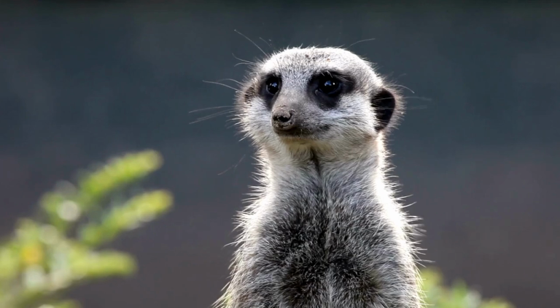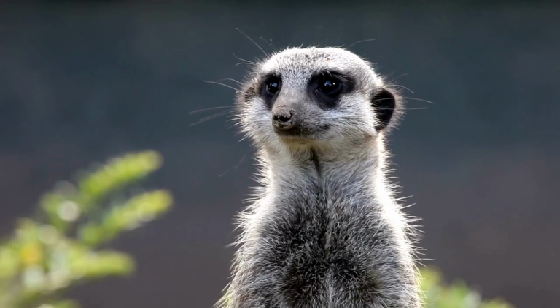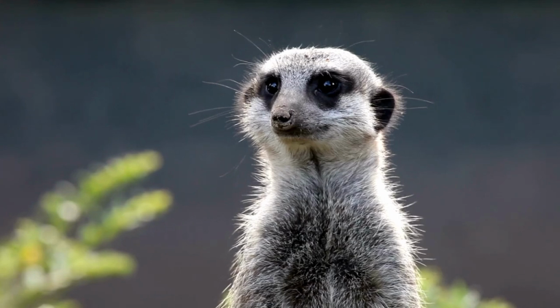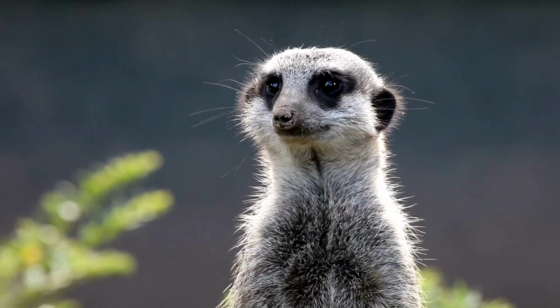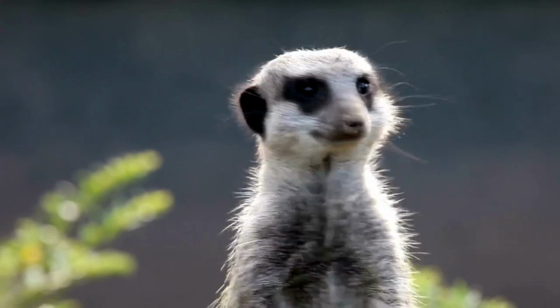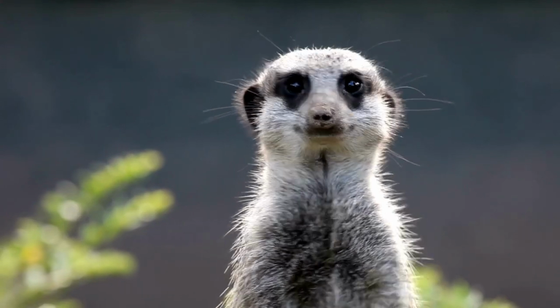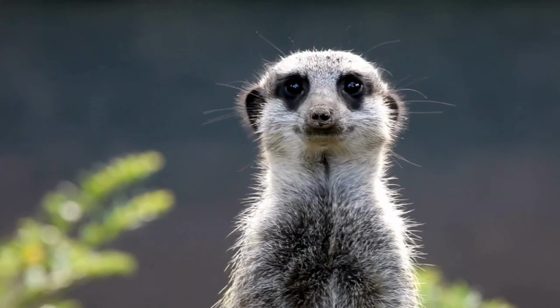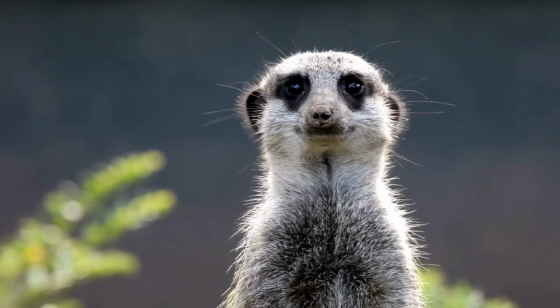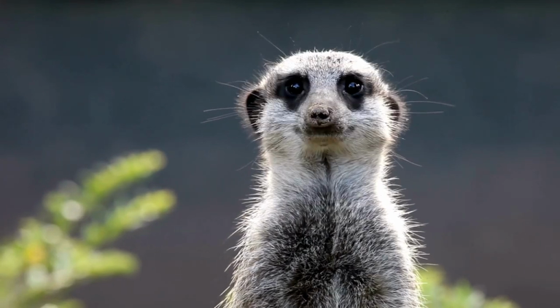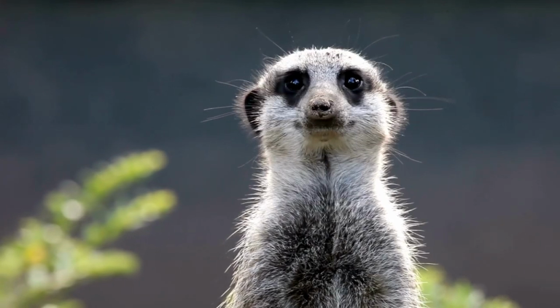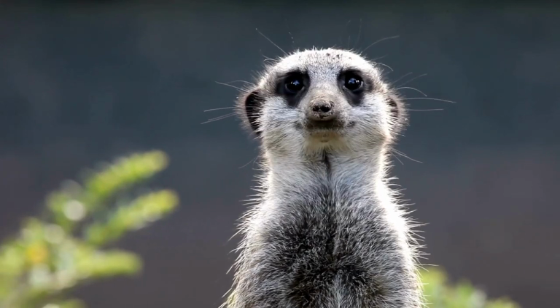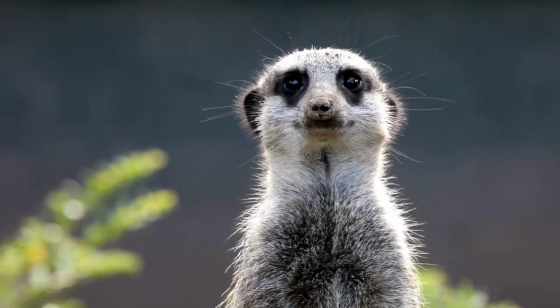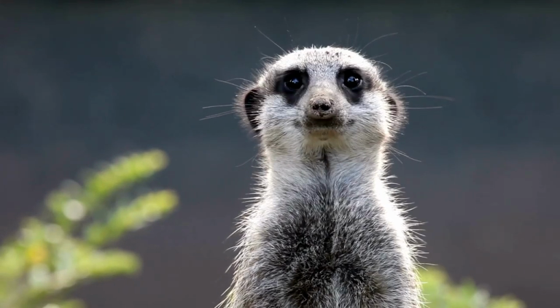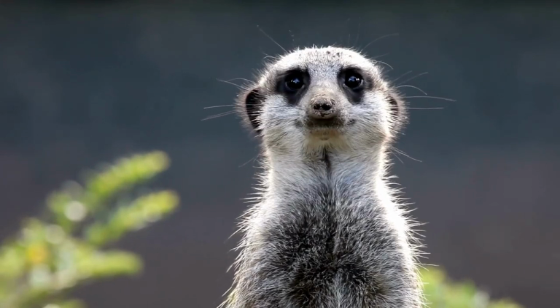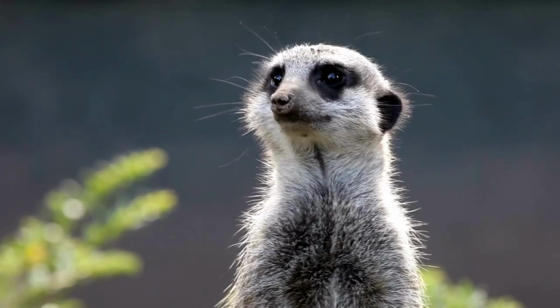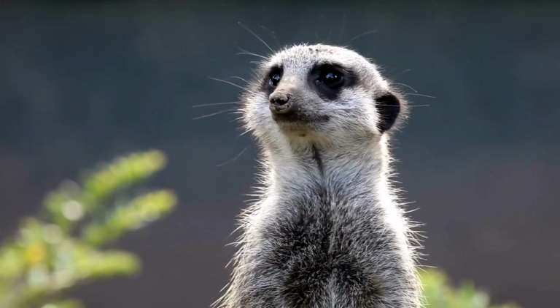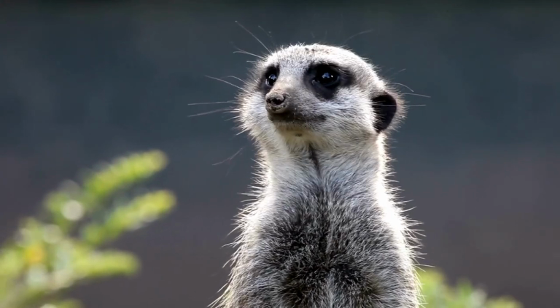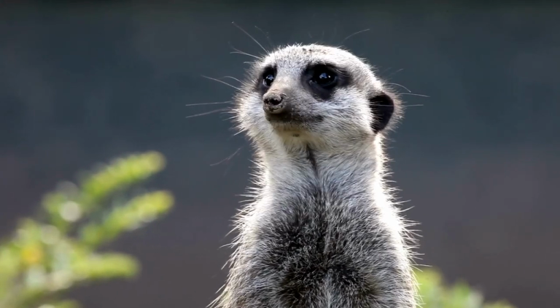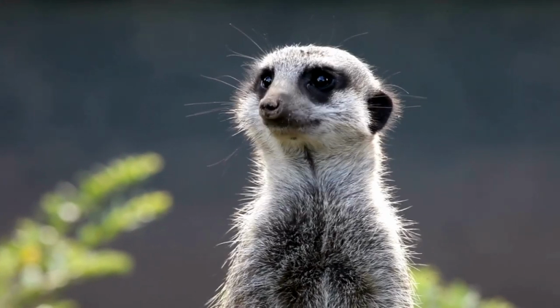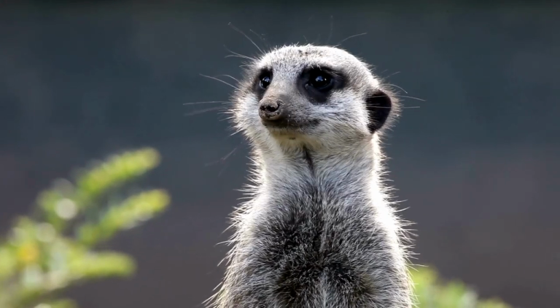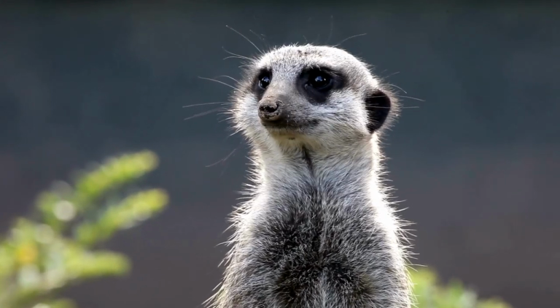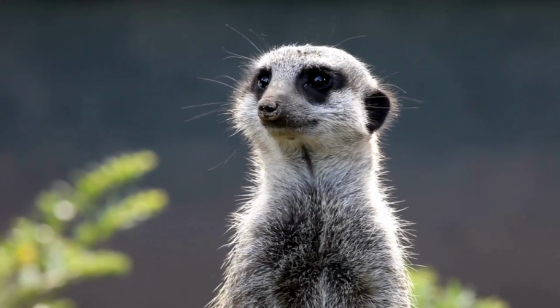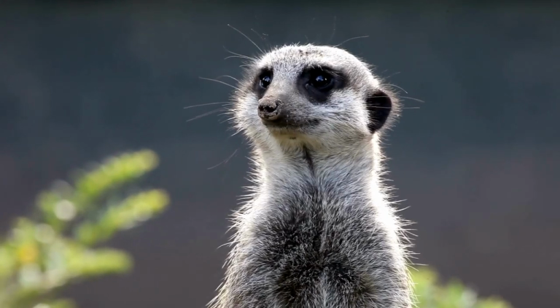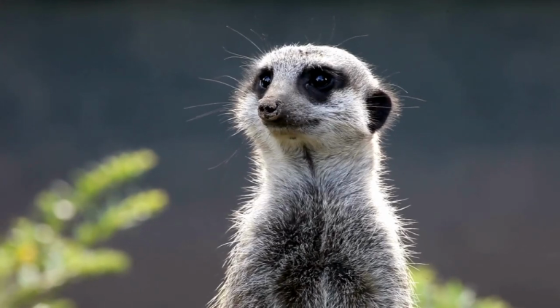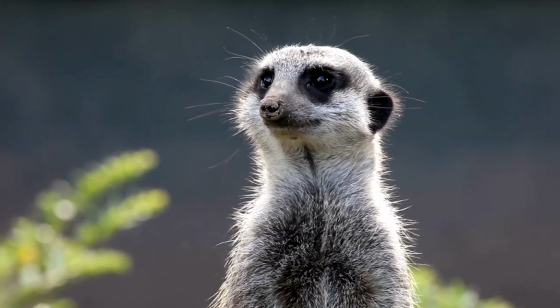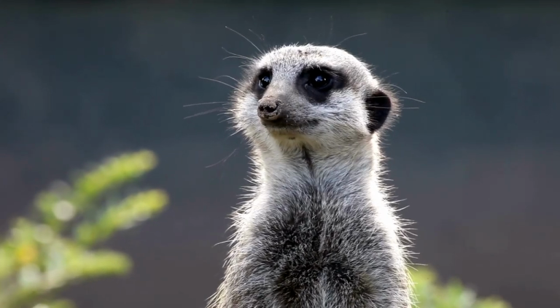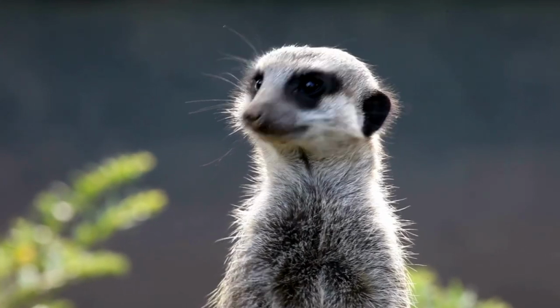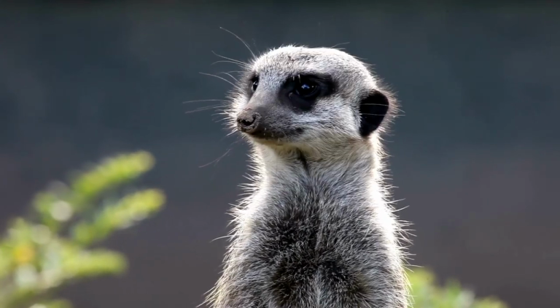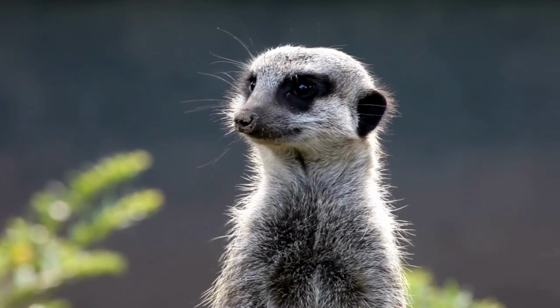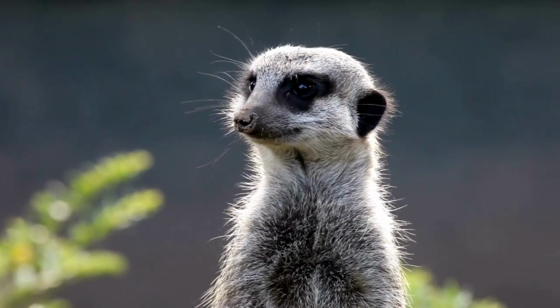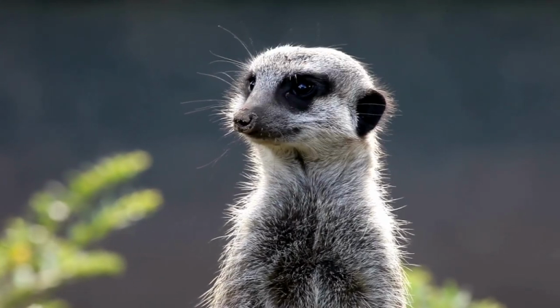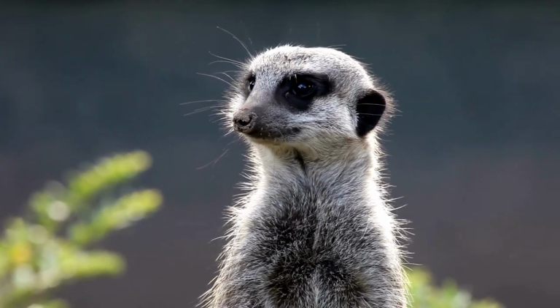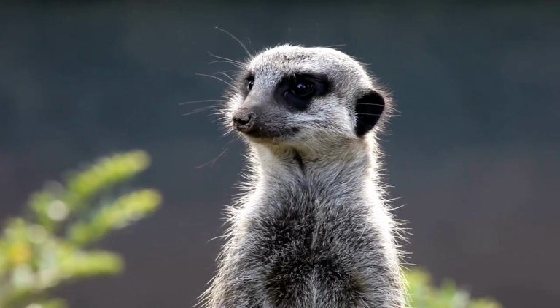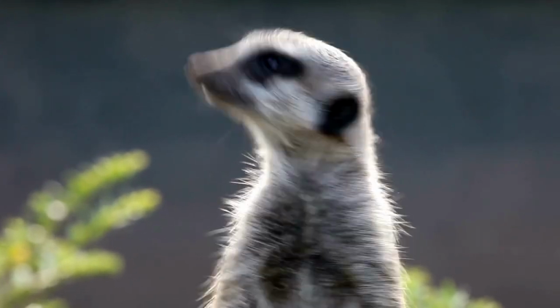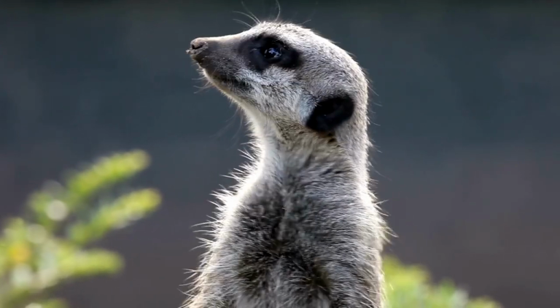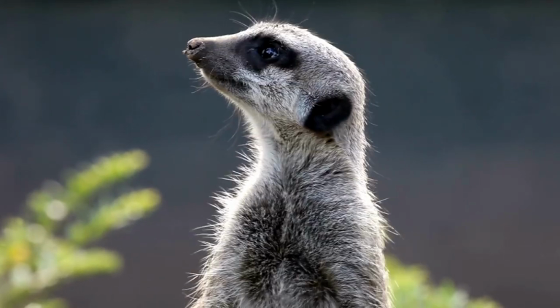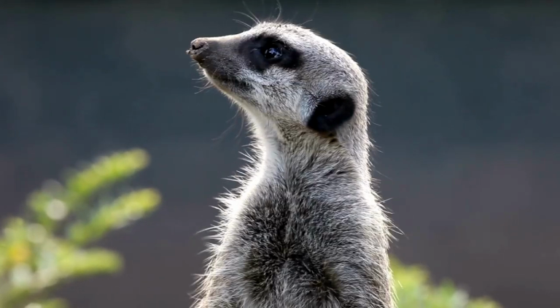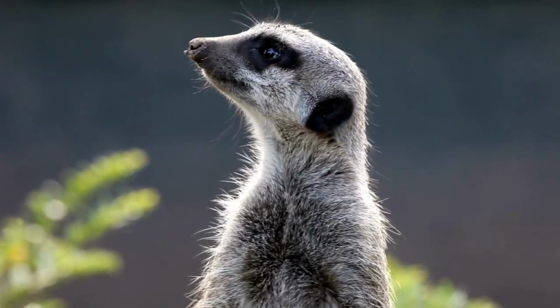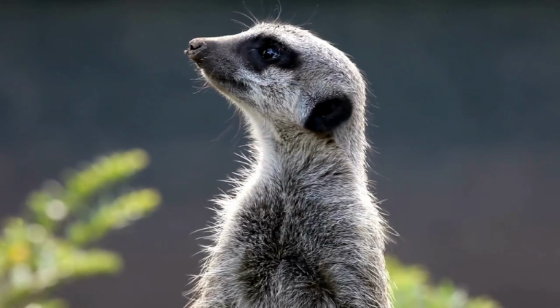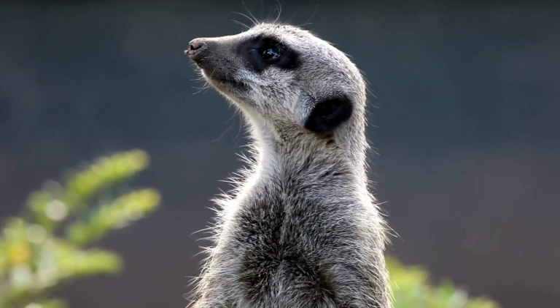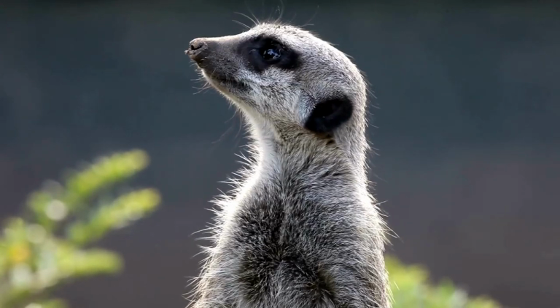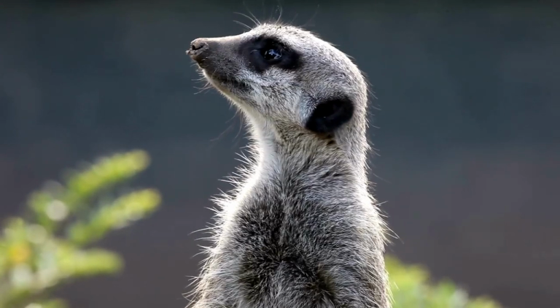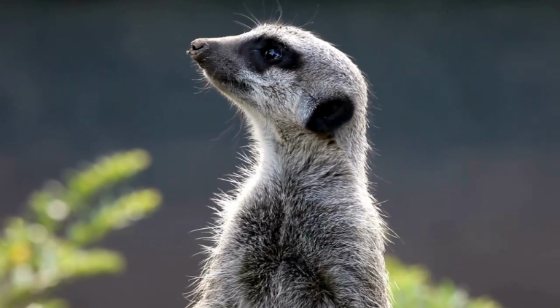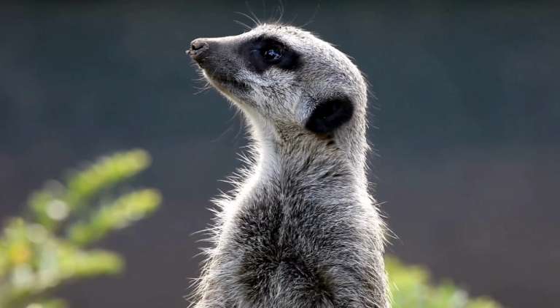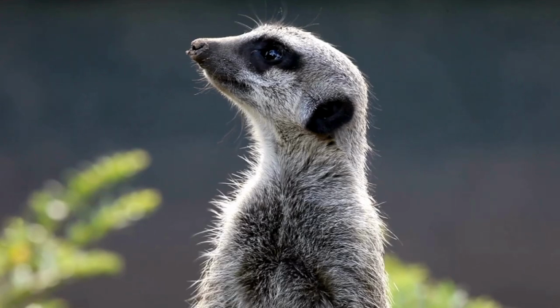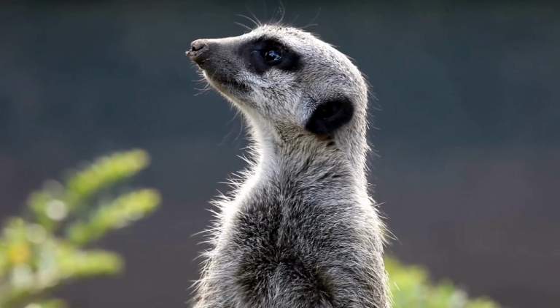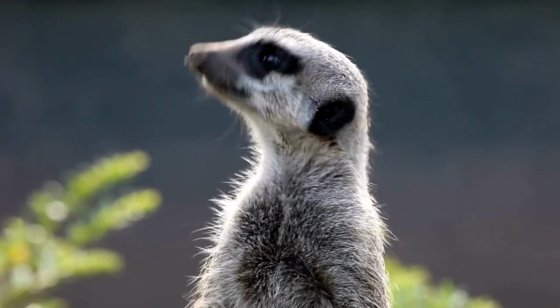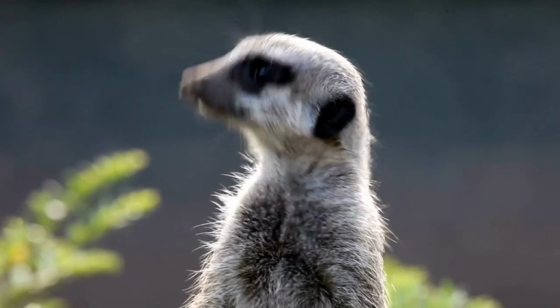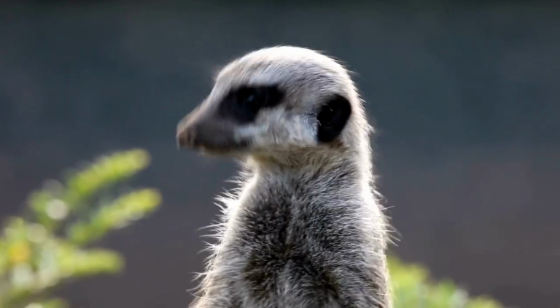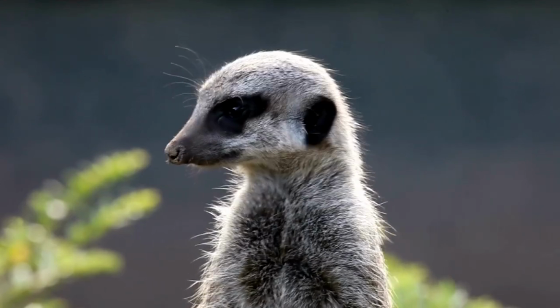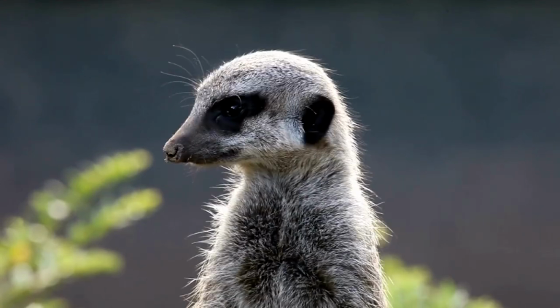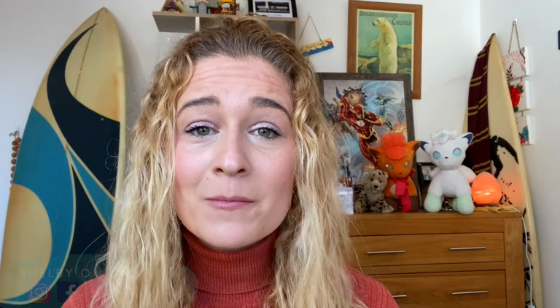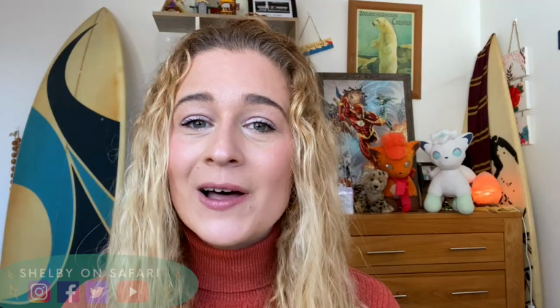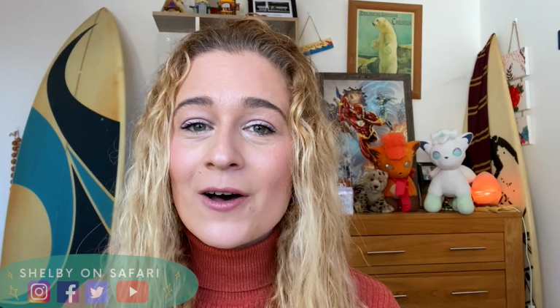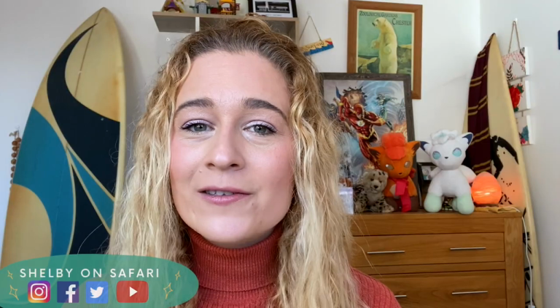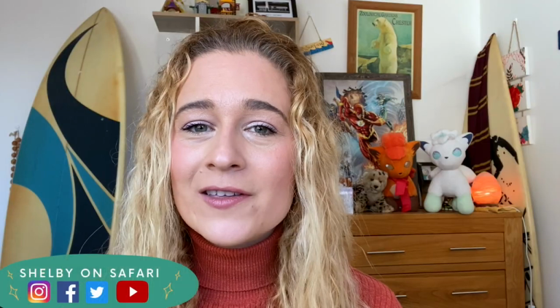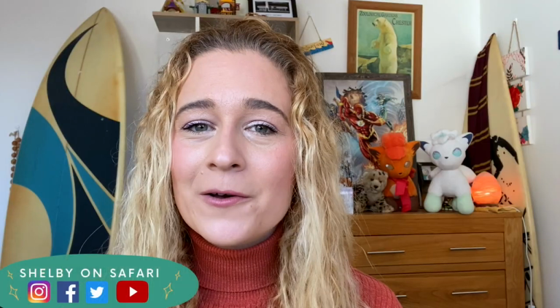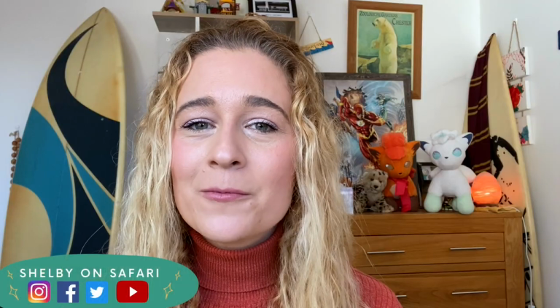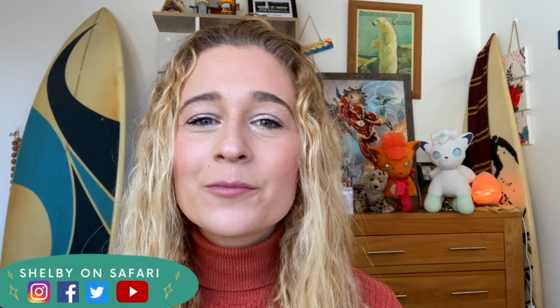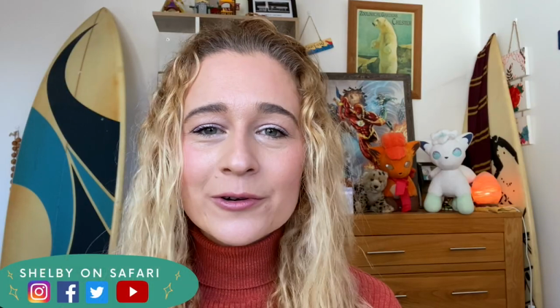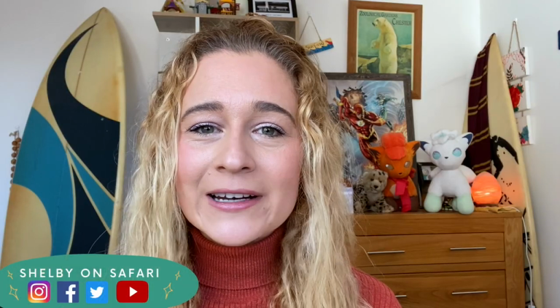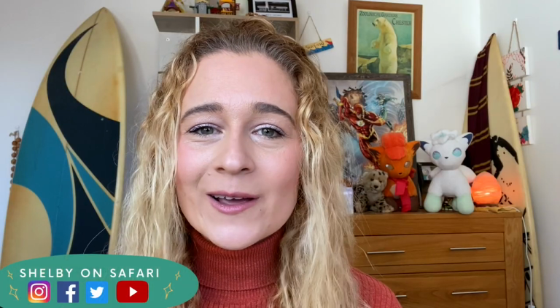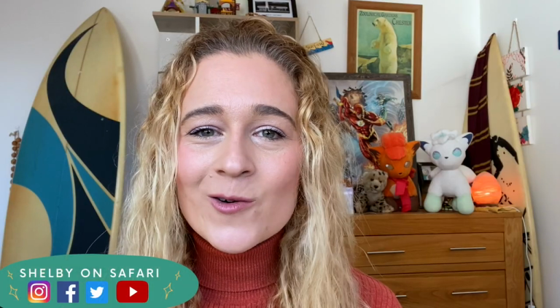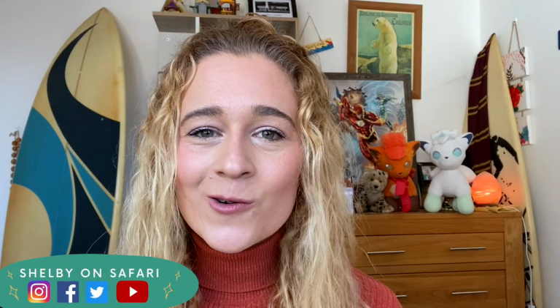Why are meerkats so cute? I'm going to share with you three things that make meerkats not only cute, but also pretty cool.